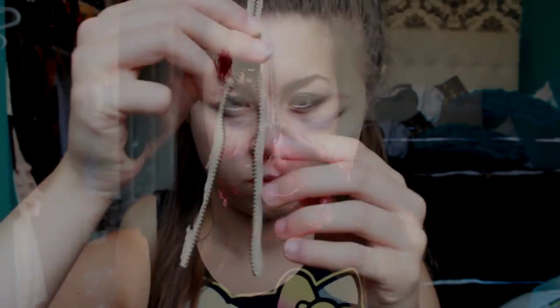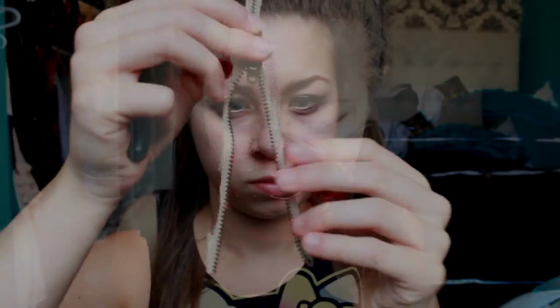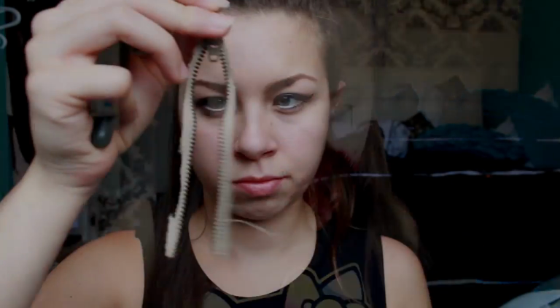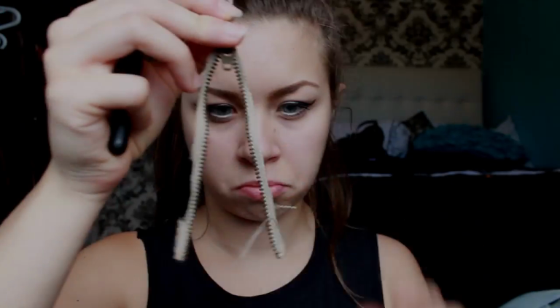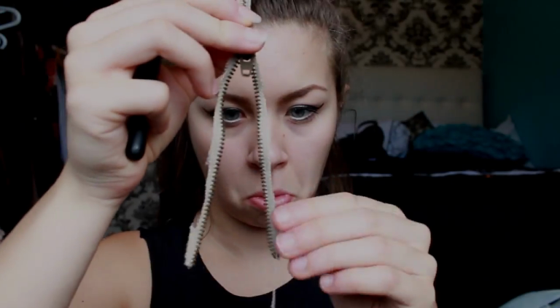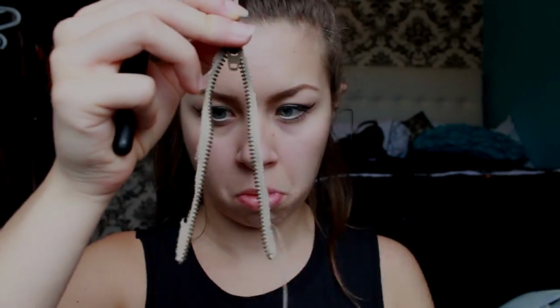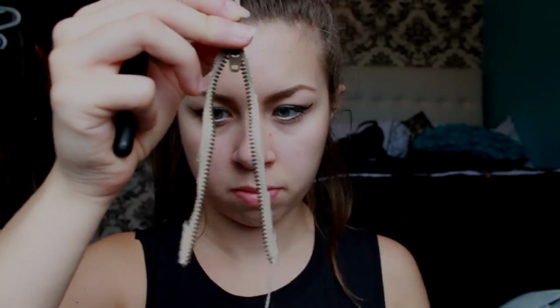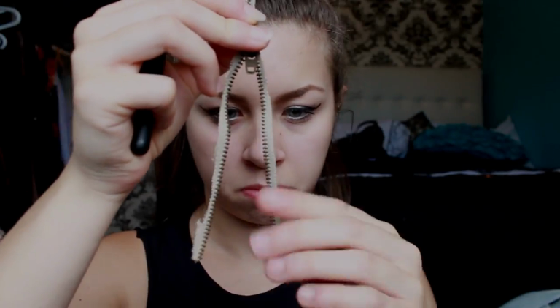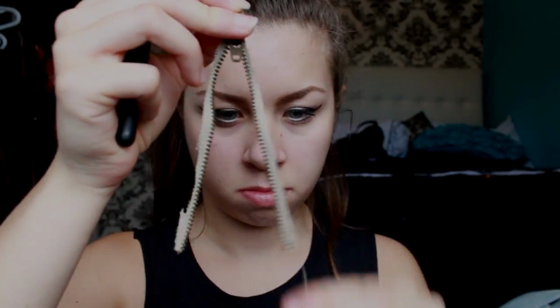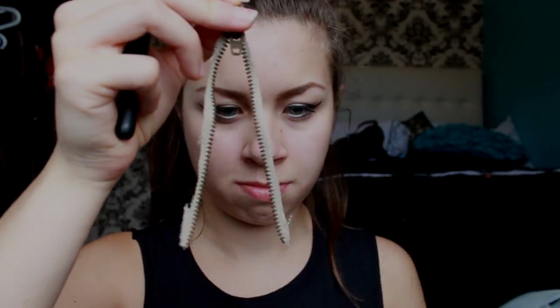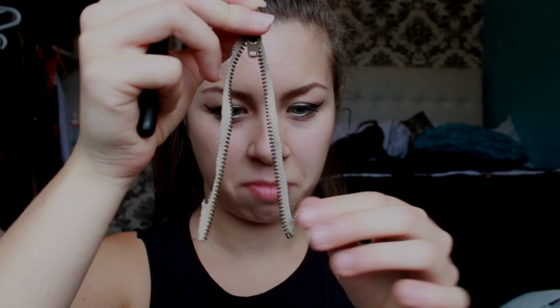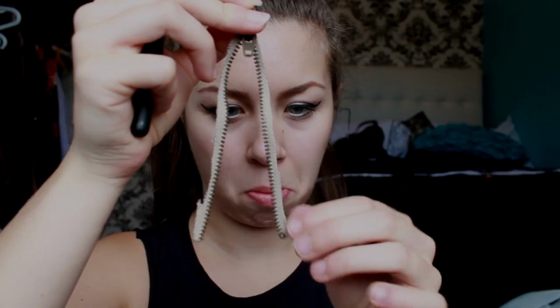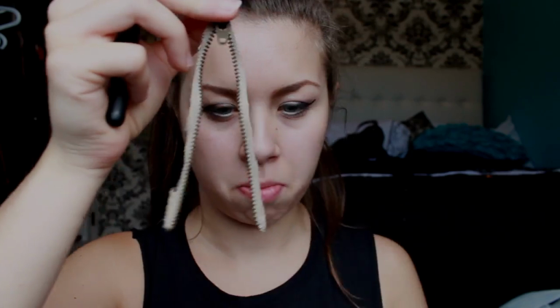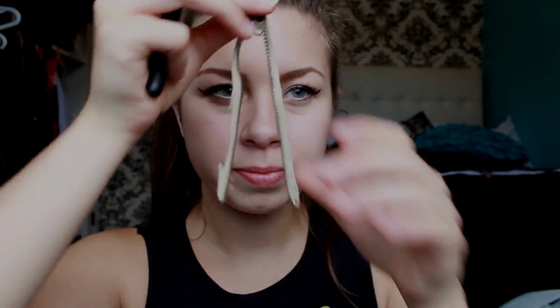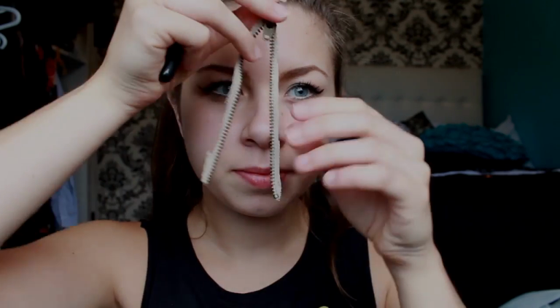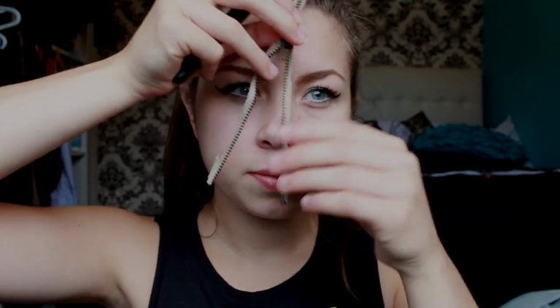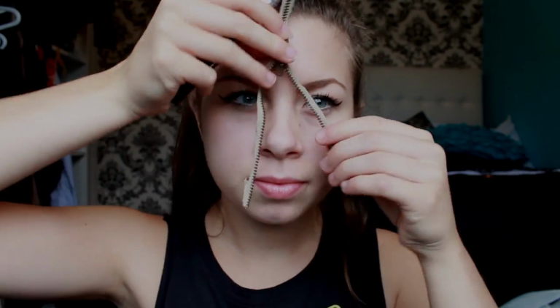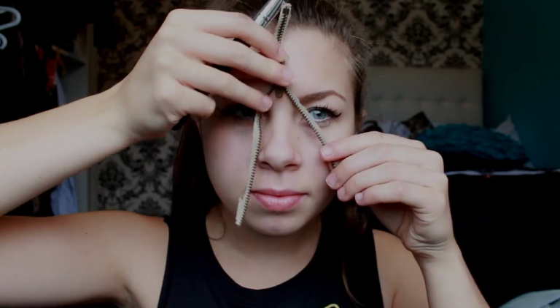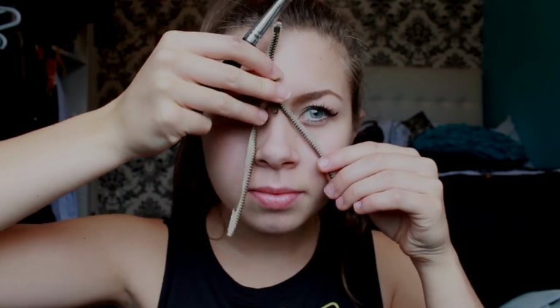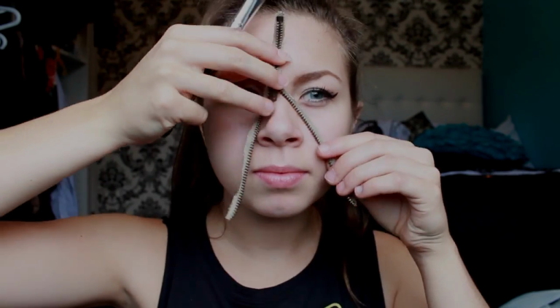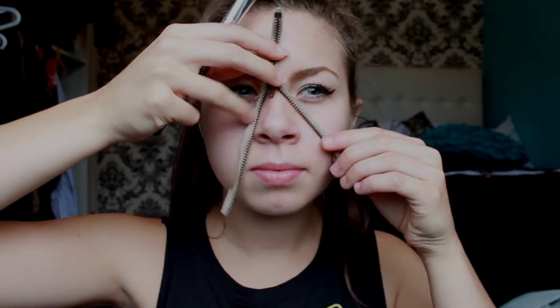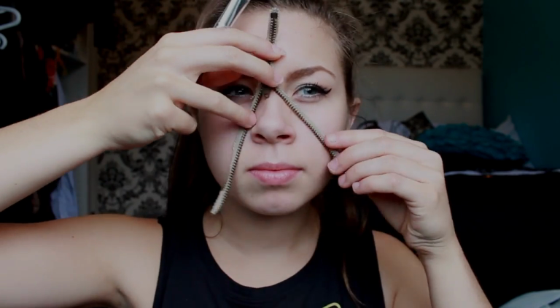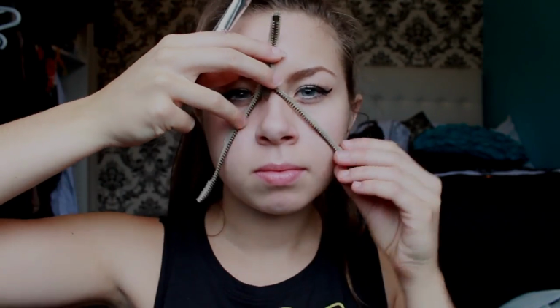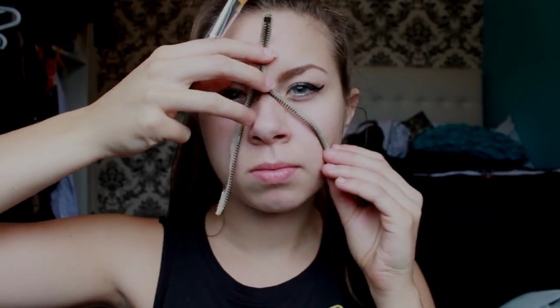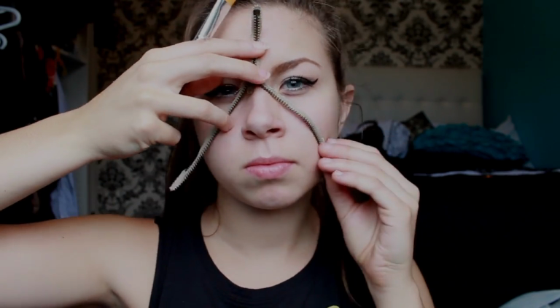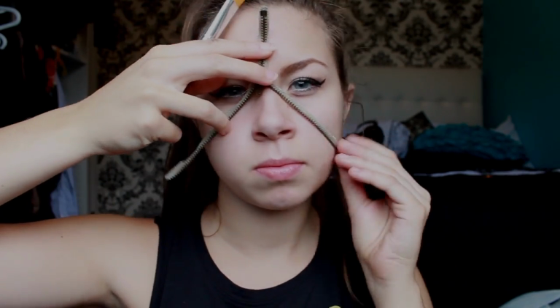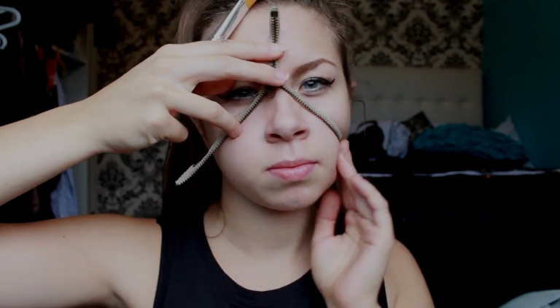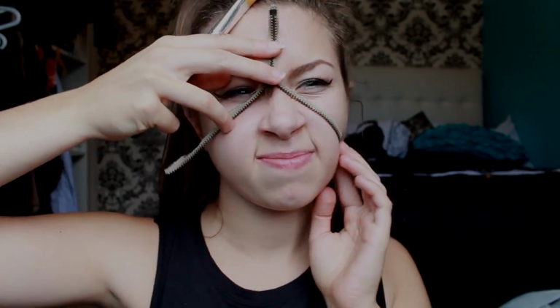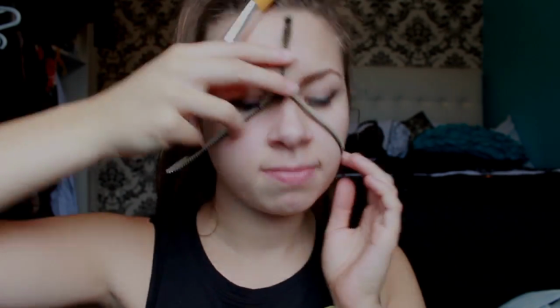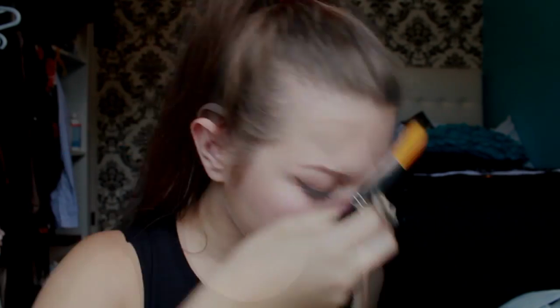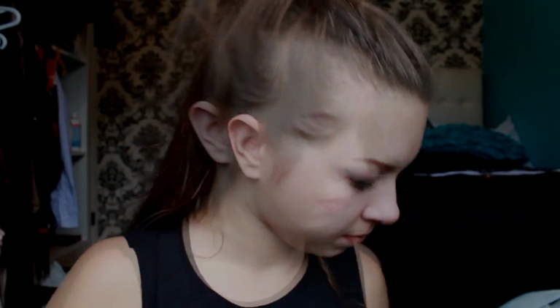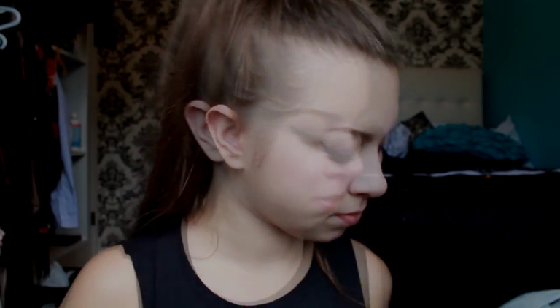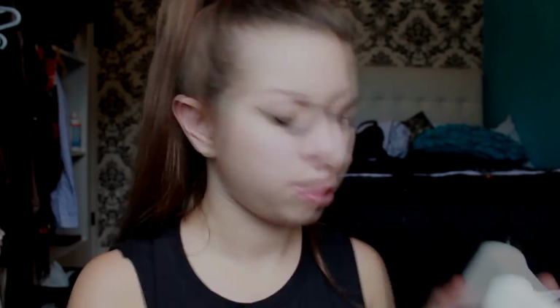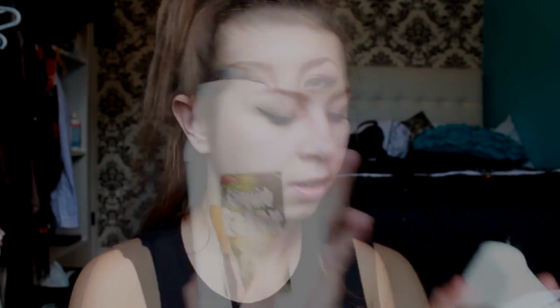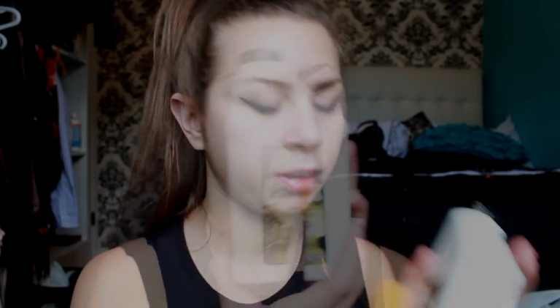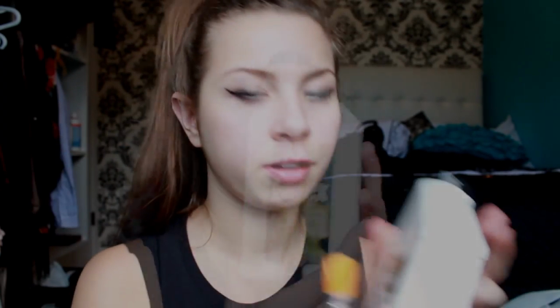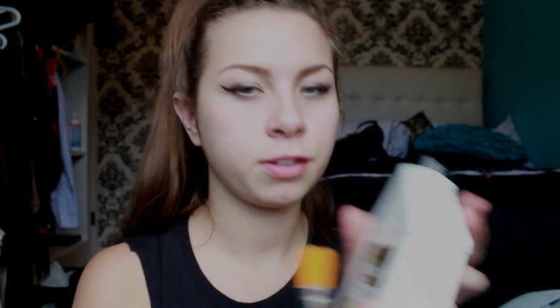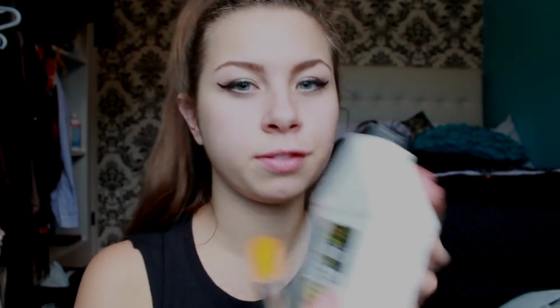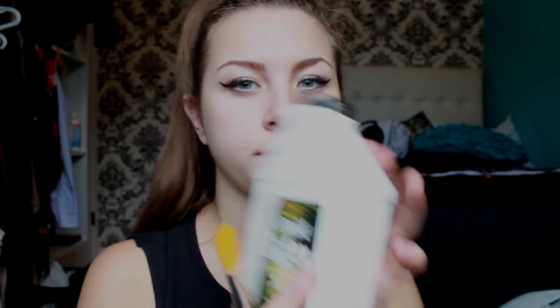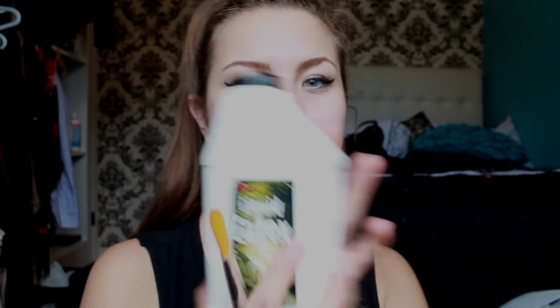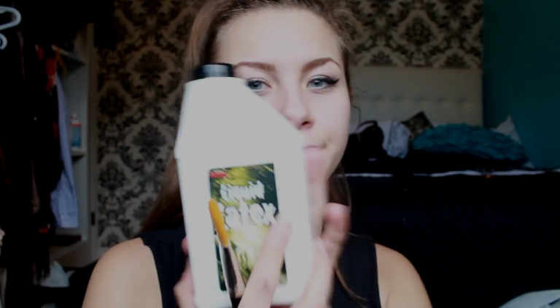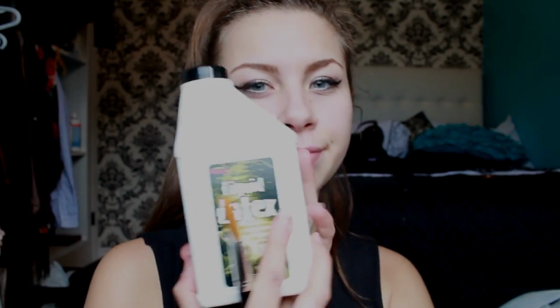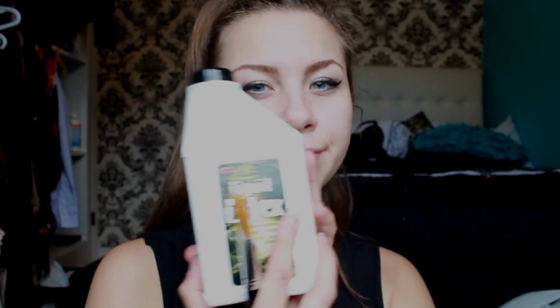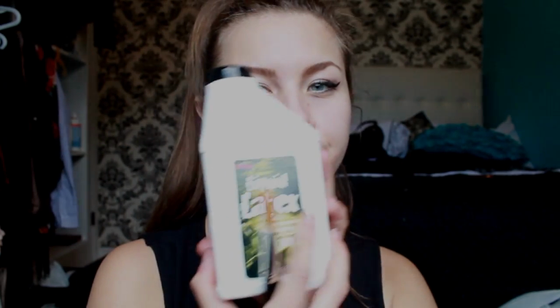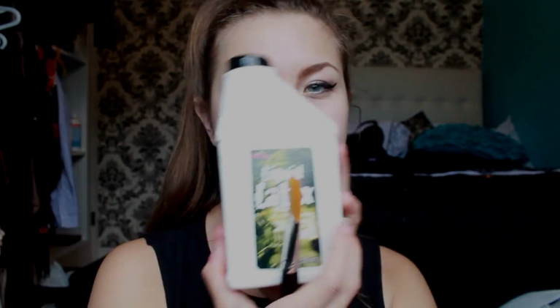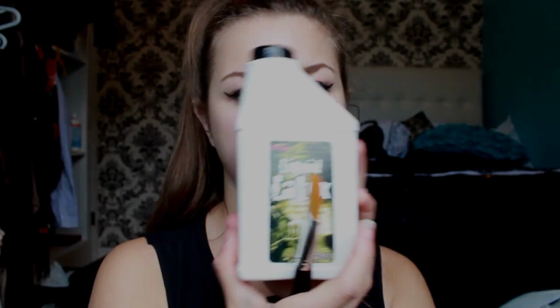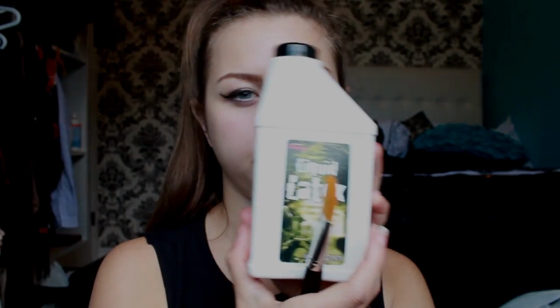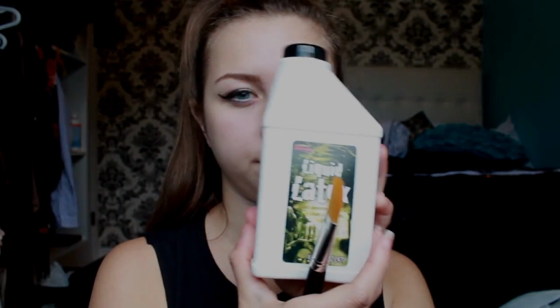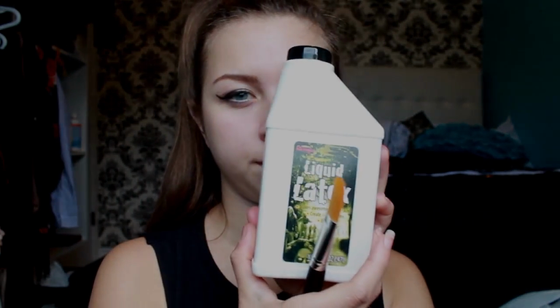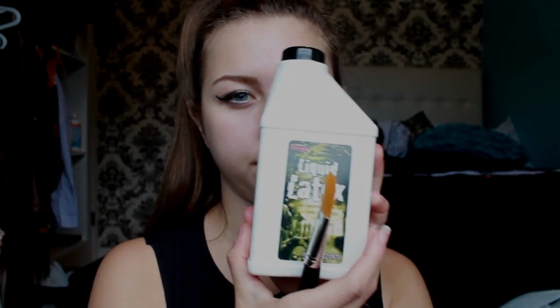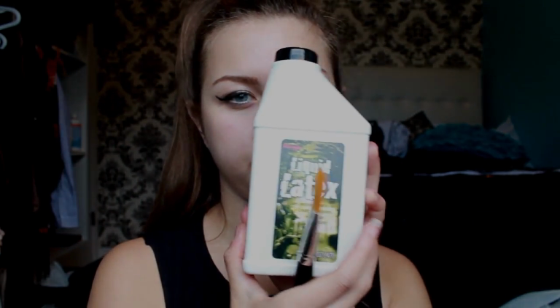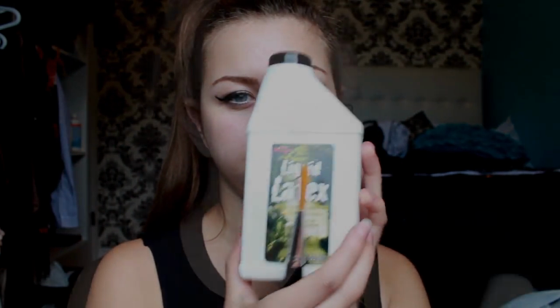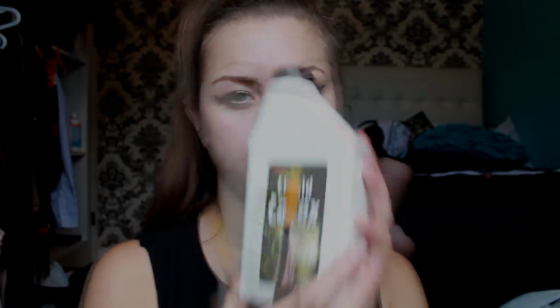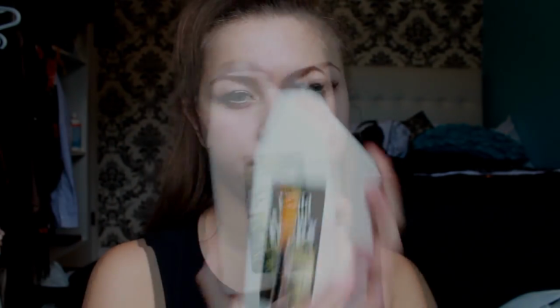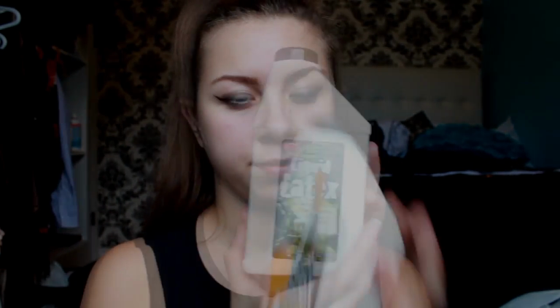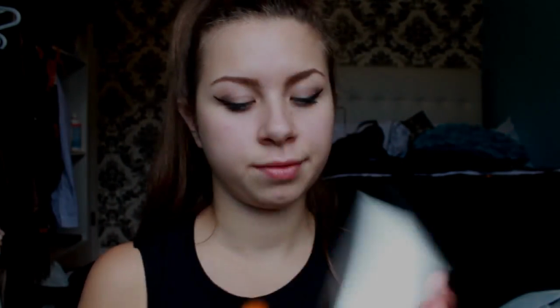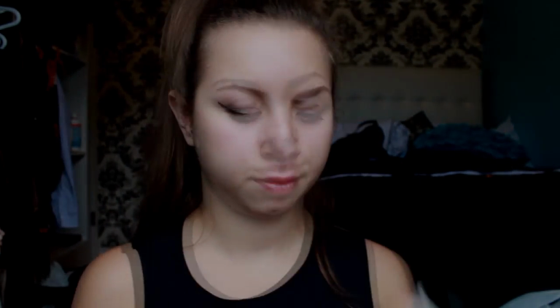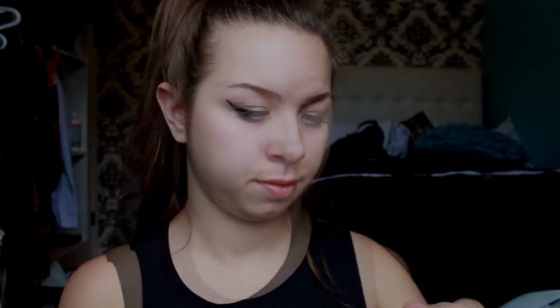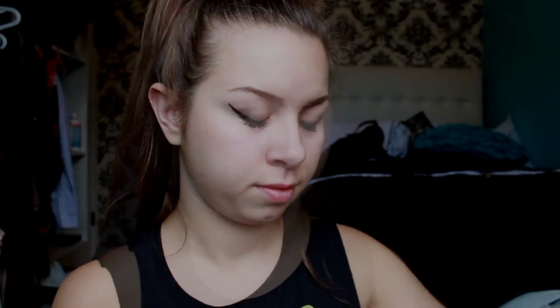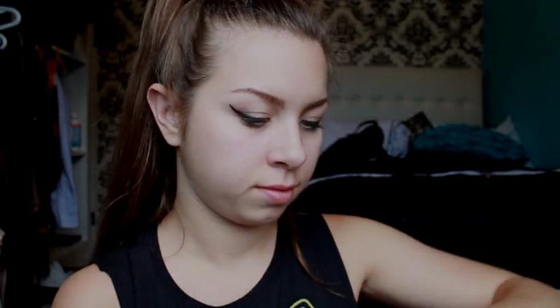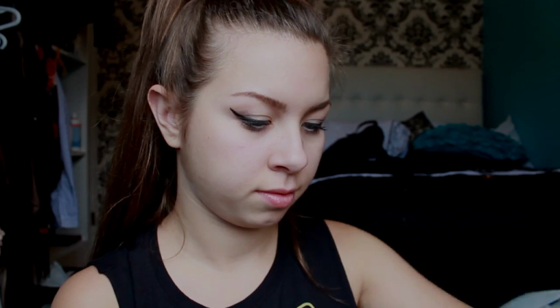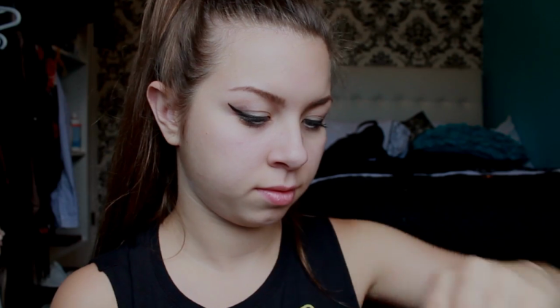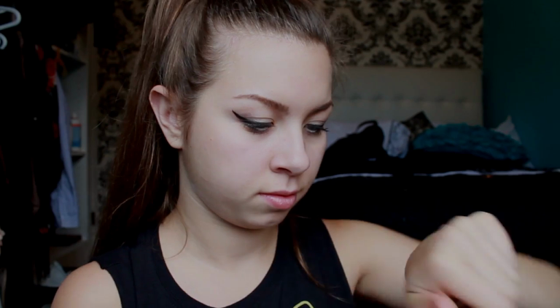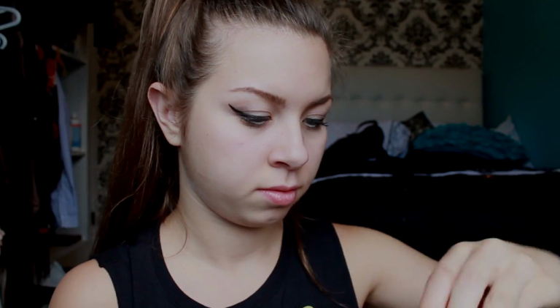To start this tutorial, you will need a zipper. You want to hold up the zipper to your face to make sure it is as long, if not longer, than the length from your forehead to your chin.